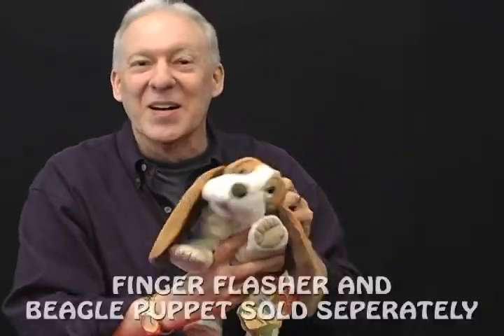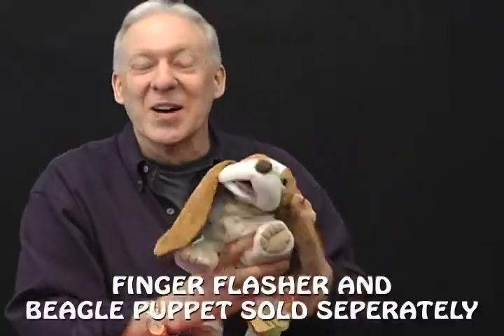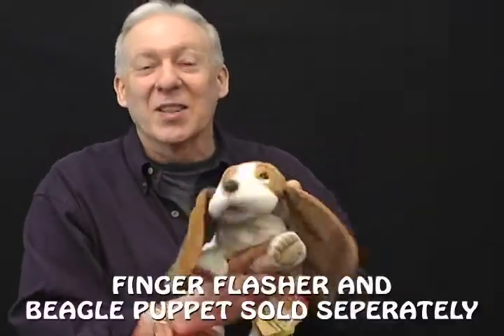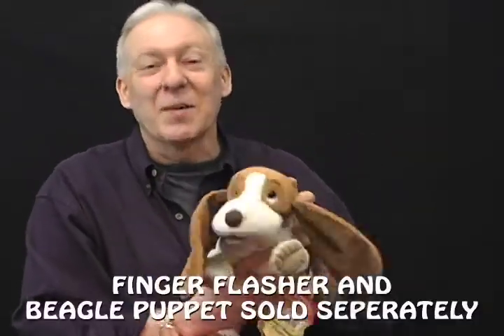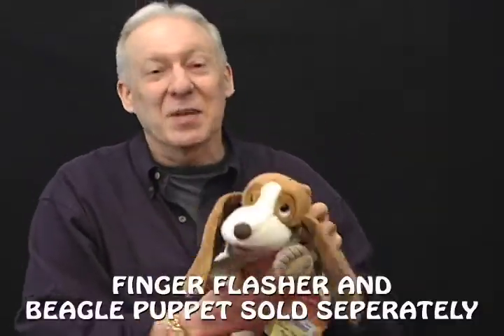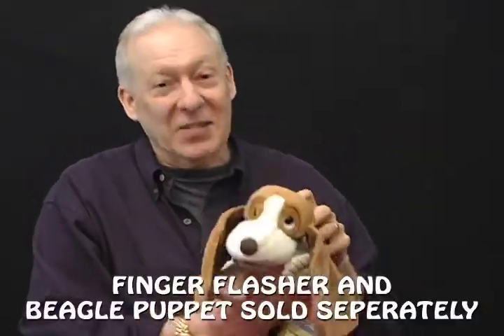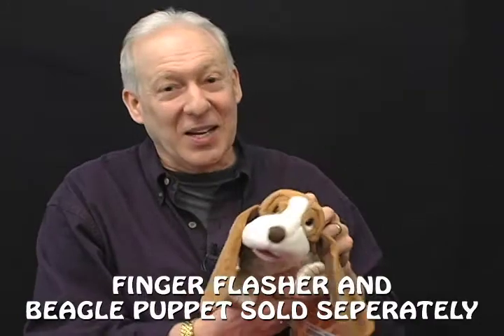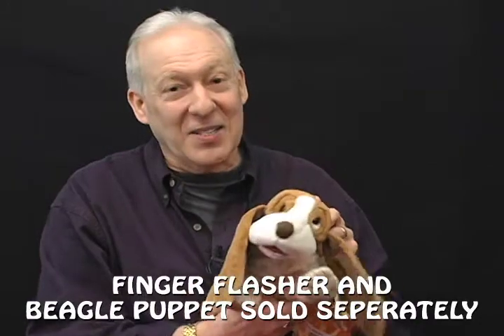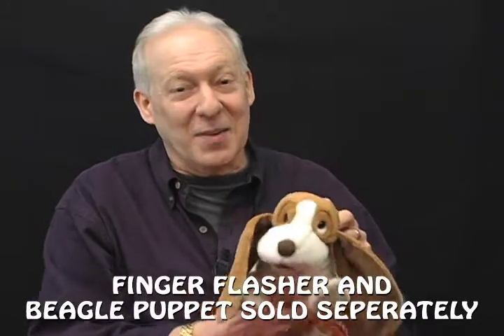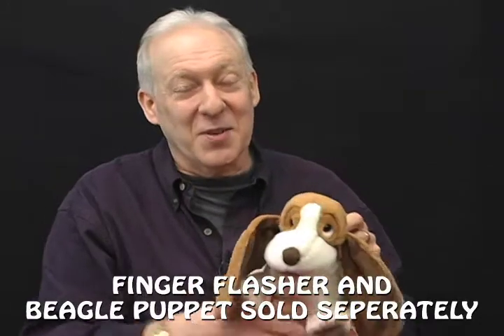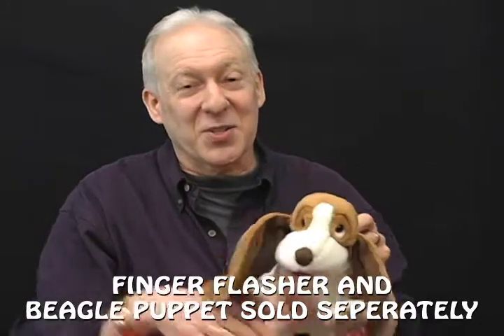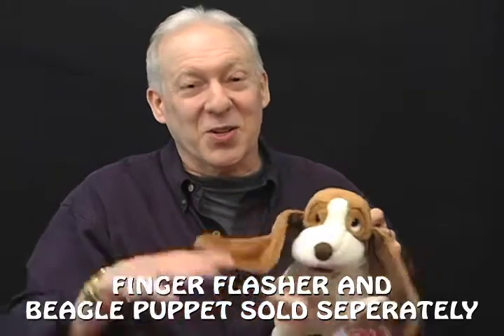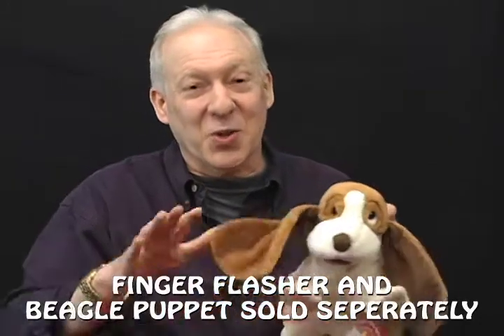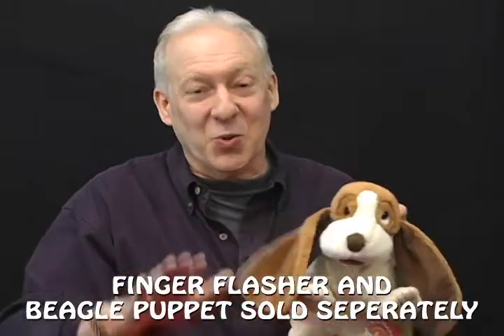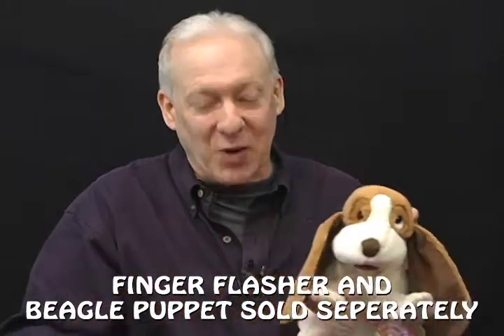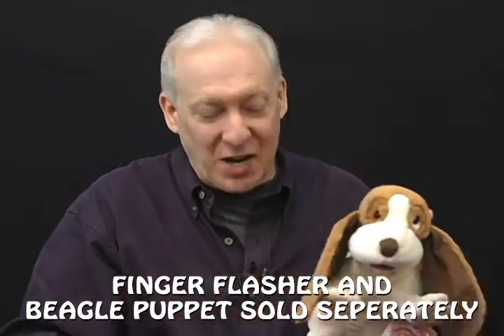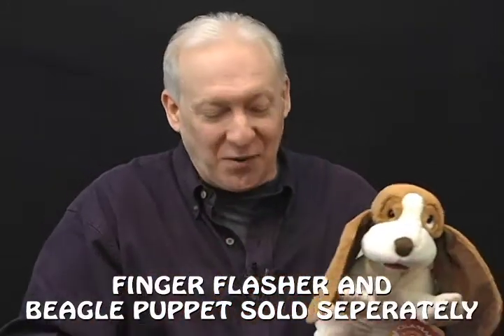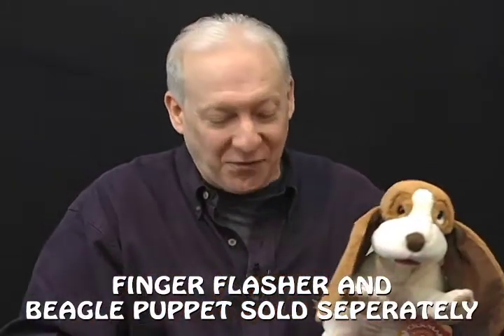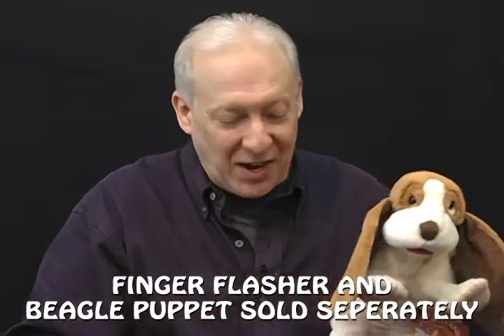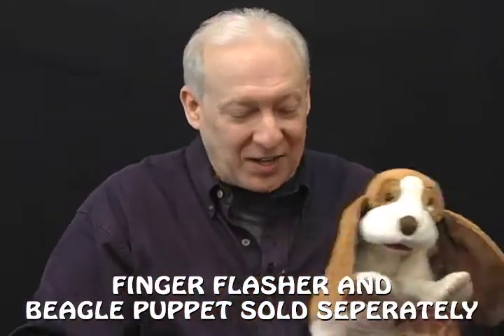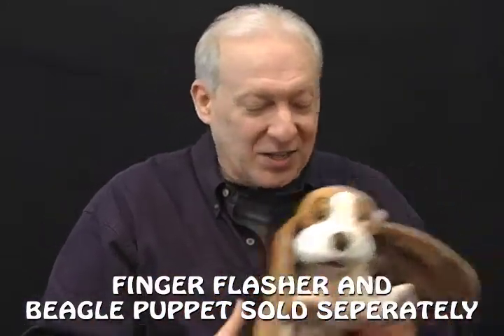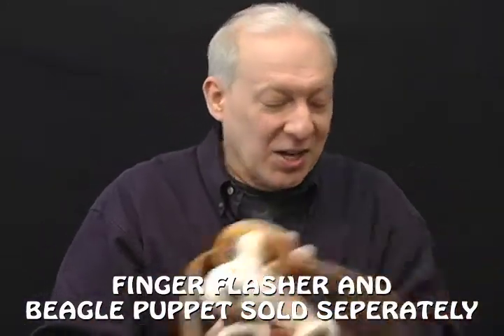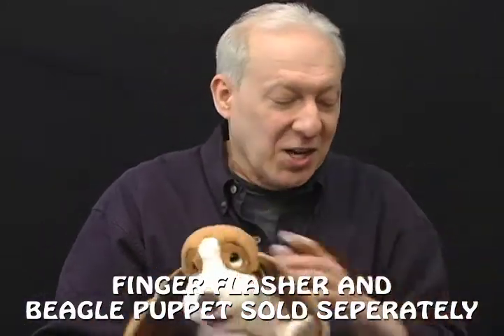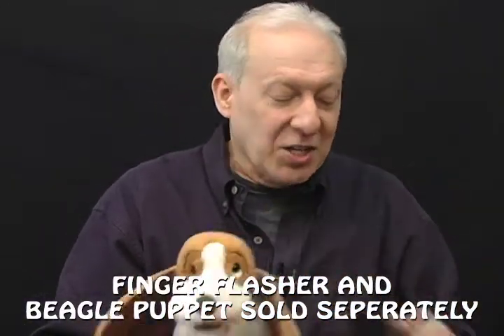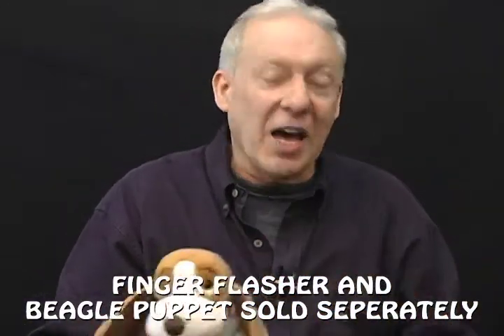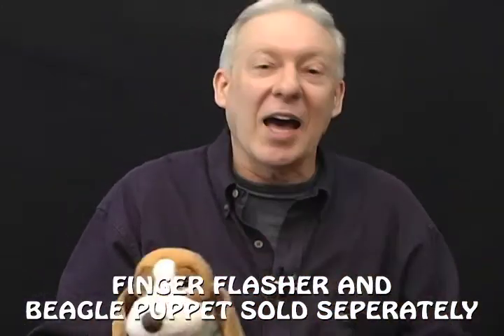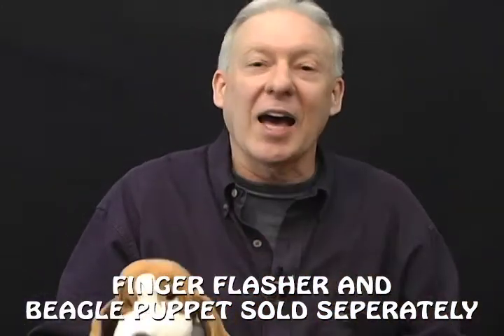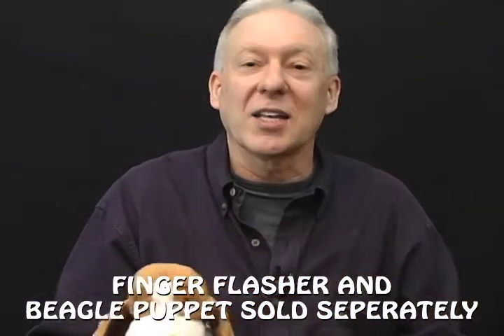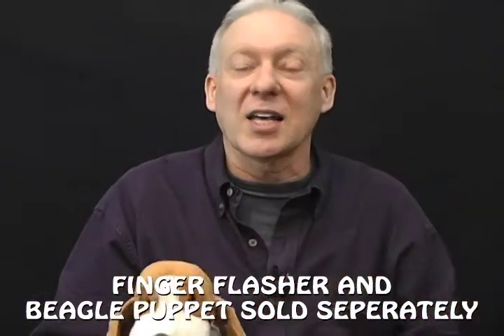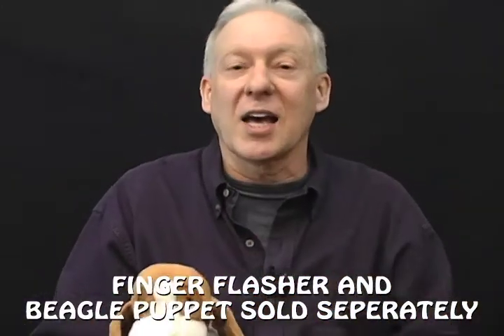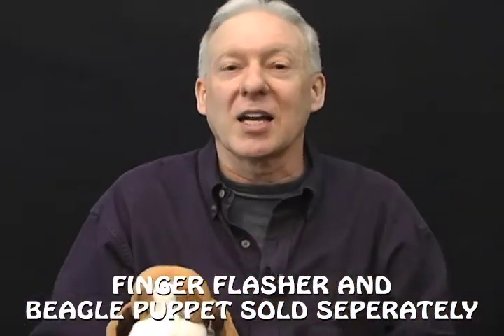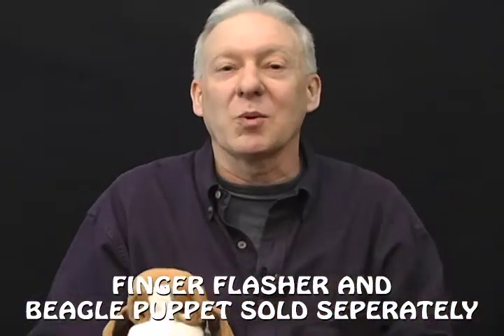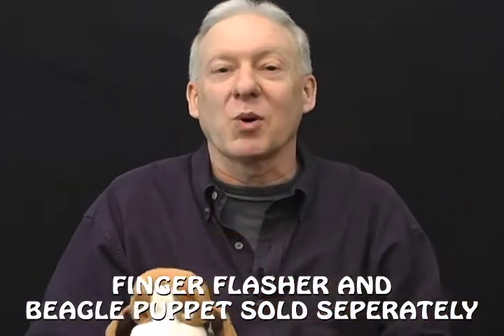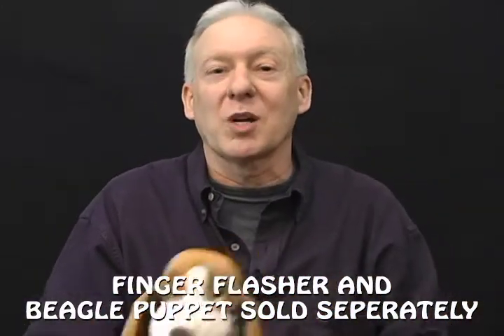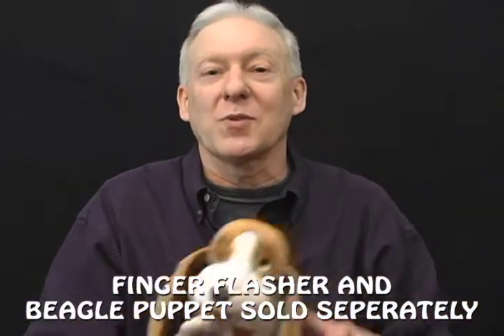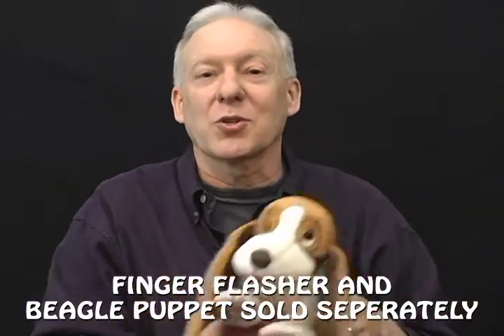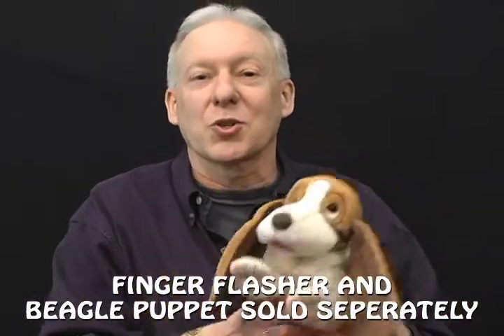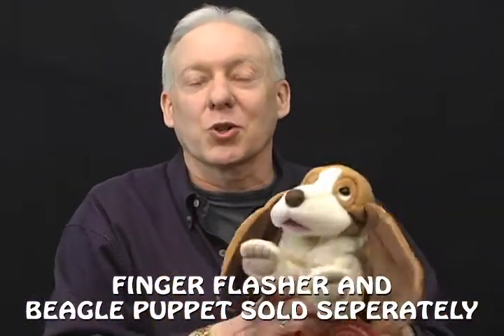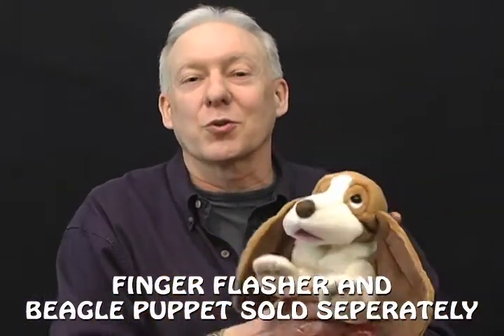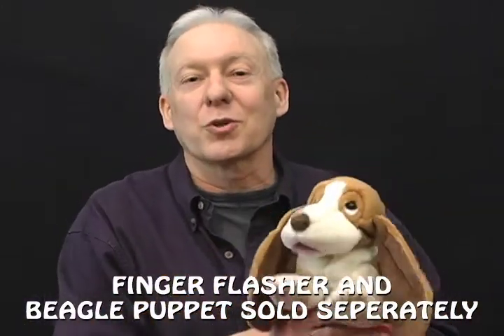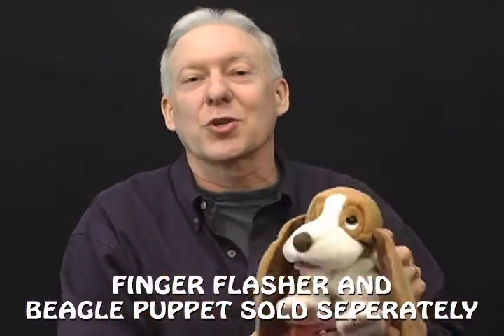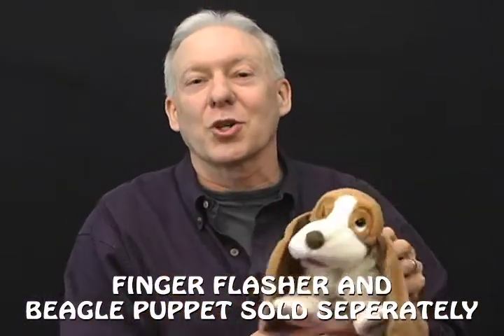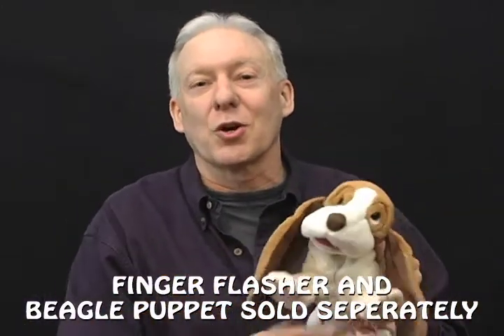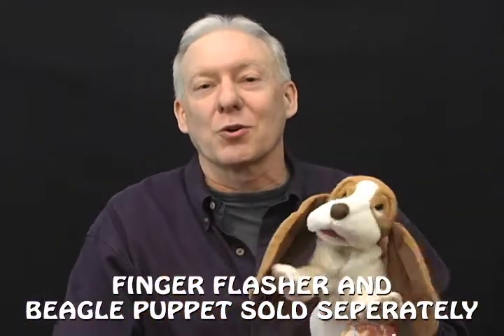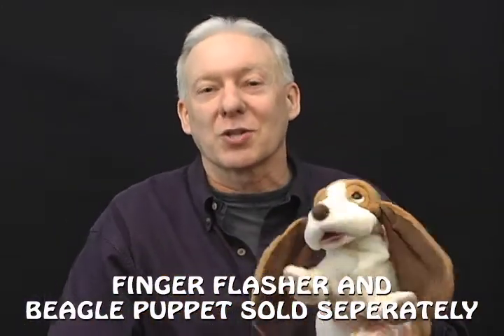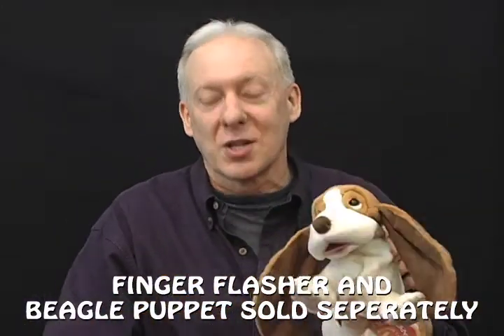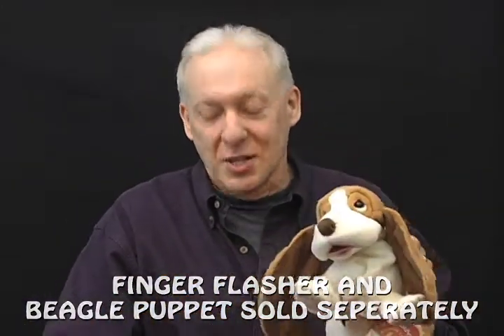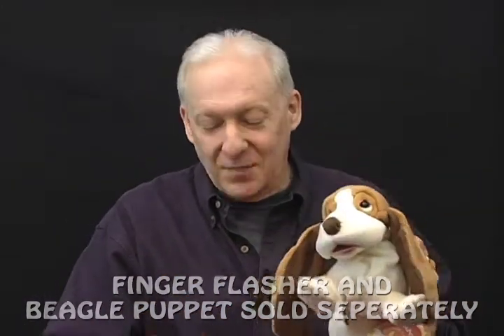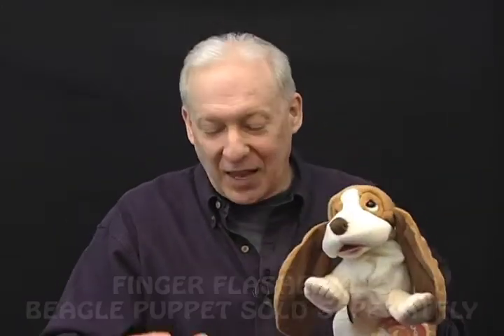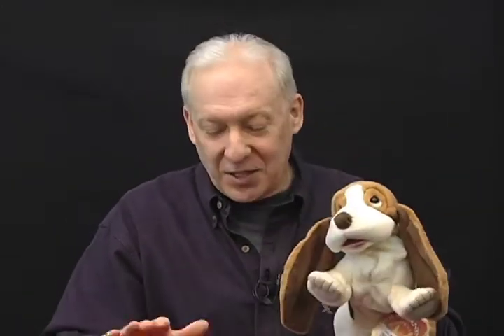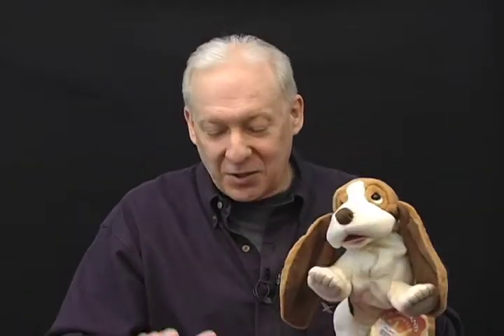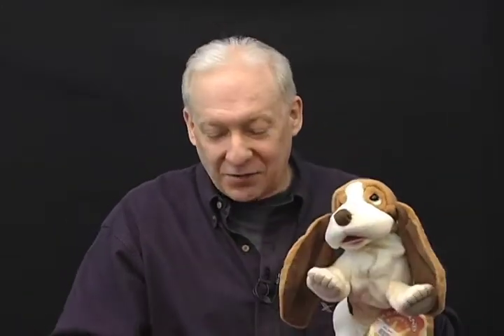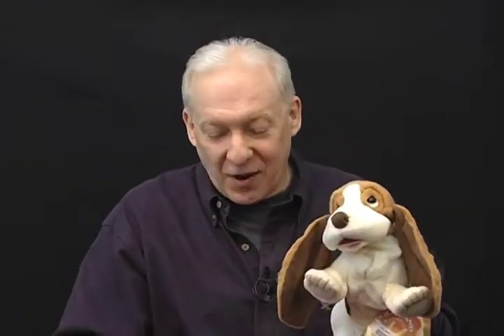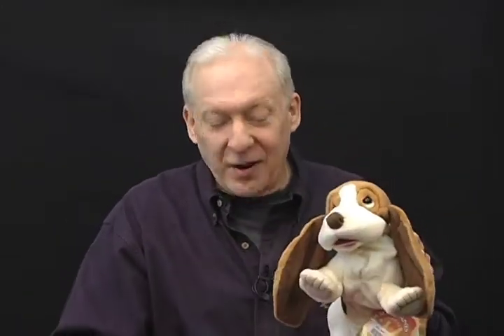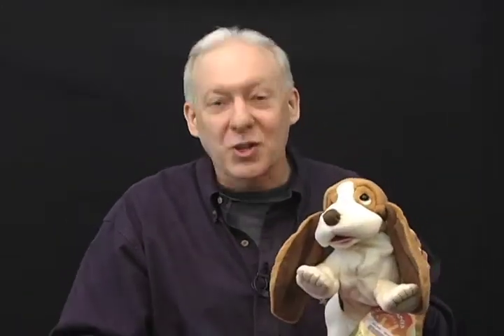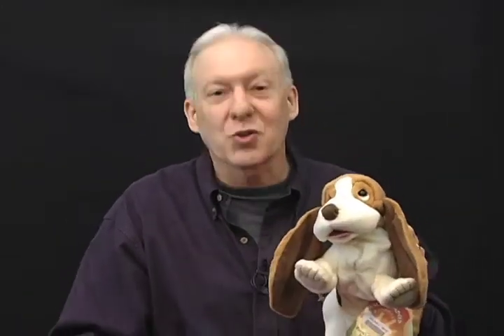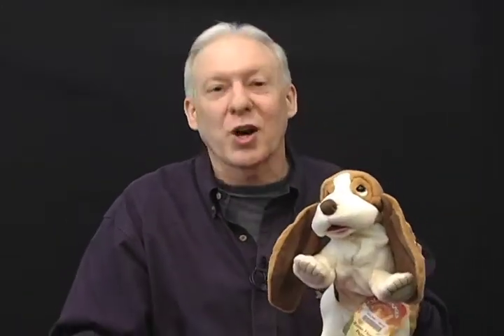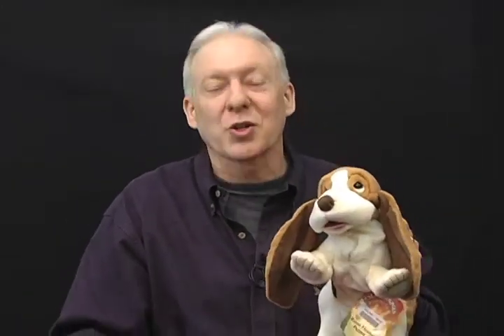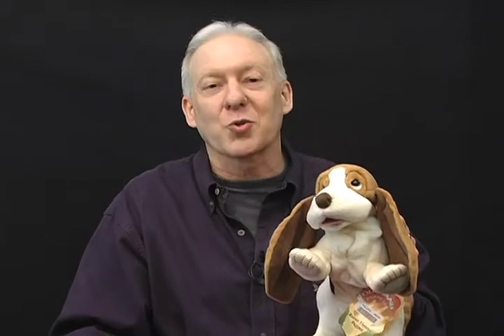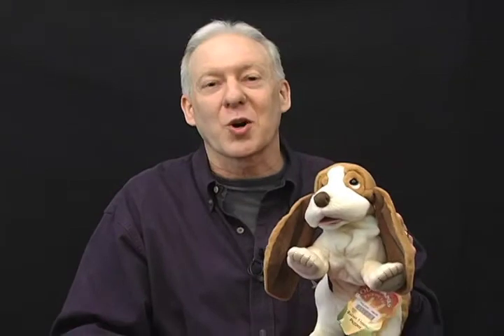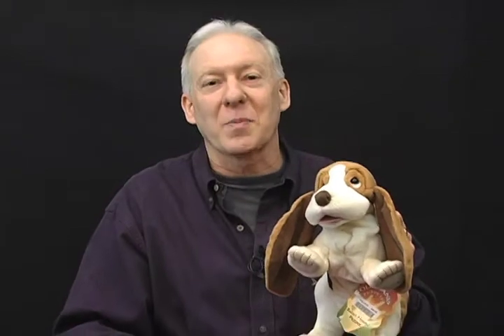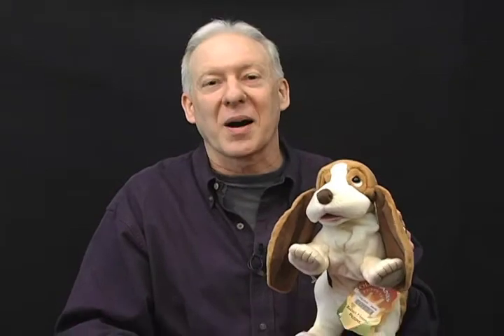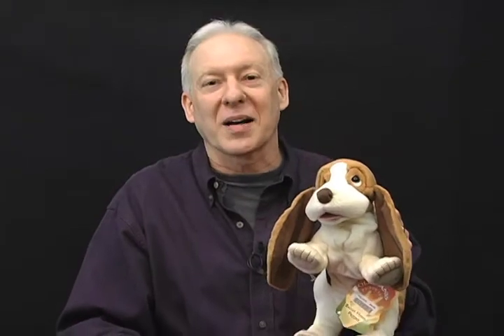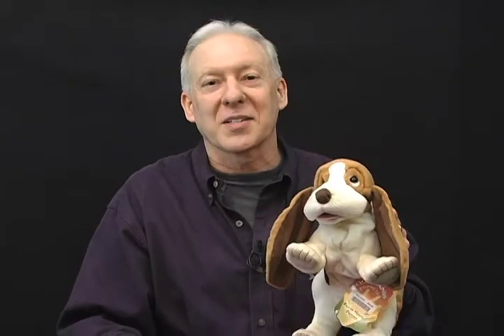Let me tell you something — this is a great effect to add to any one of your children's shows. That's the firetruck drawer box.